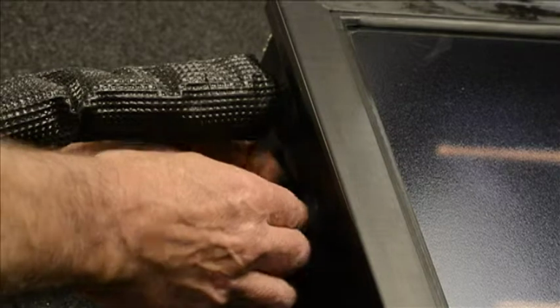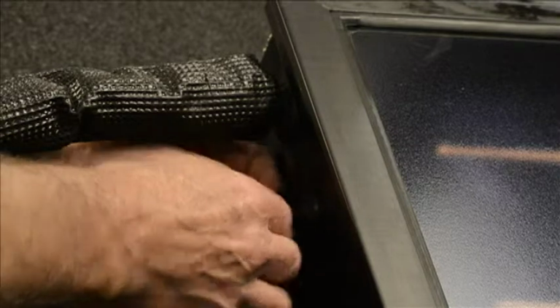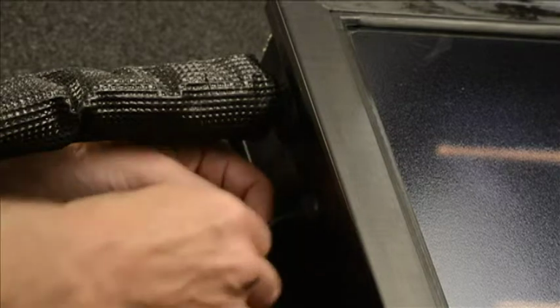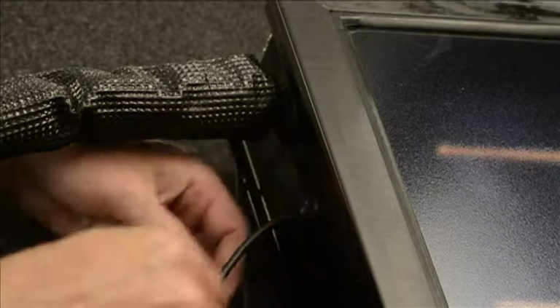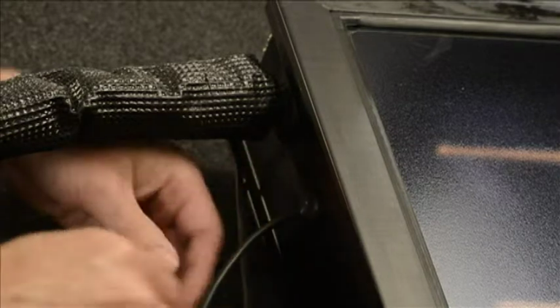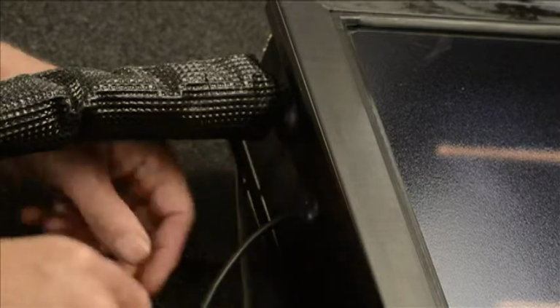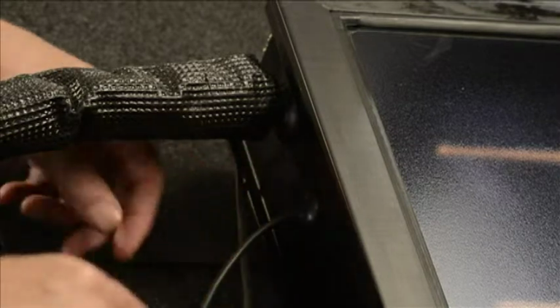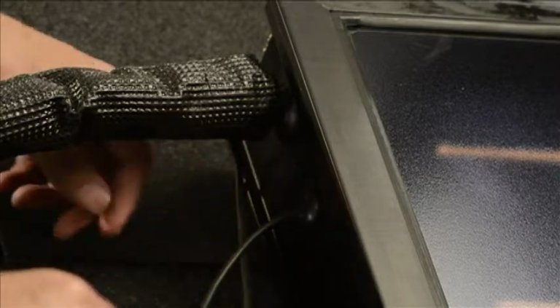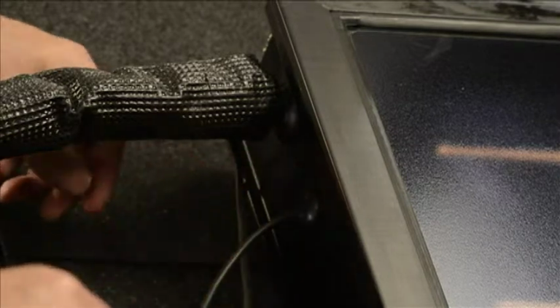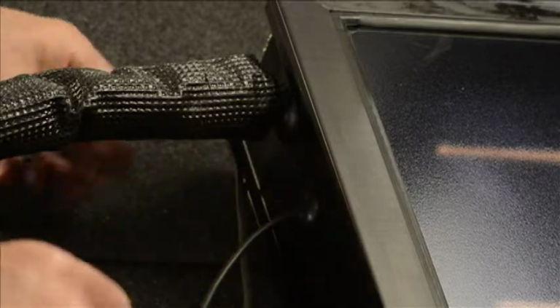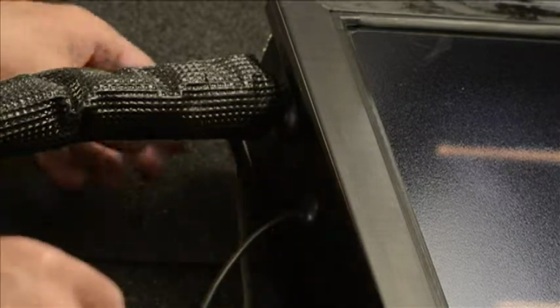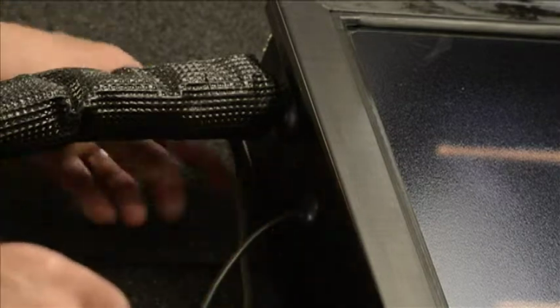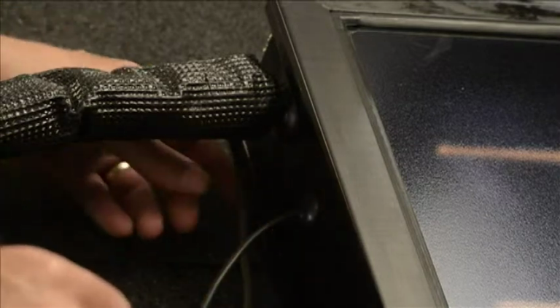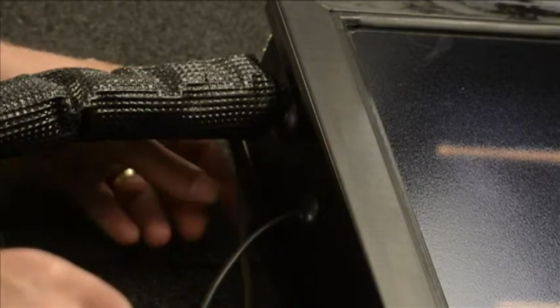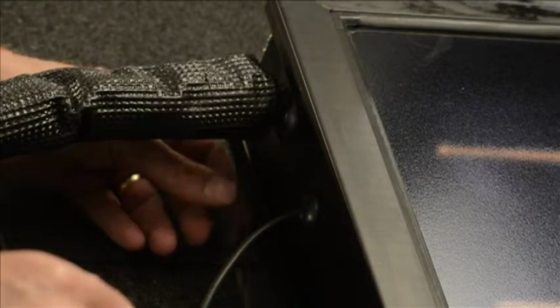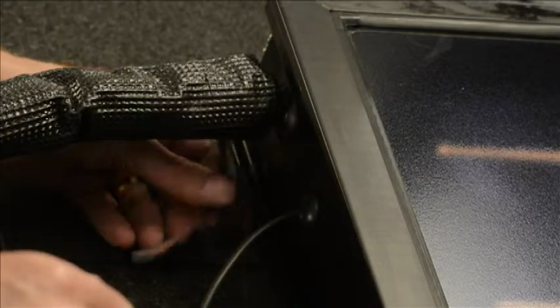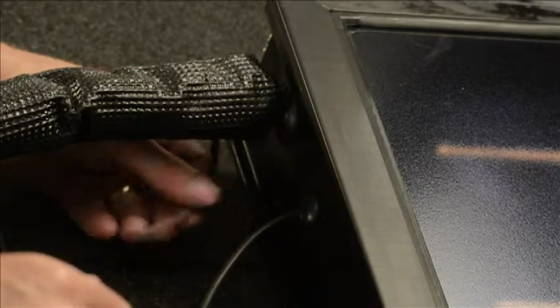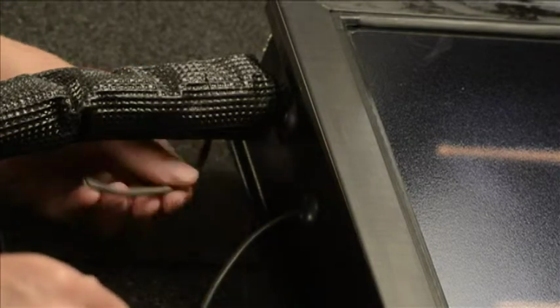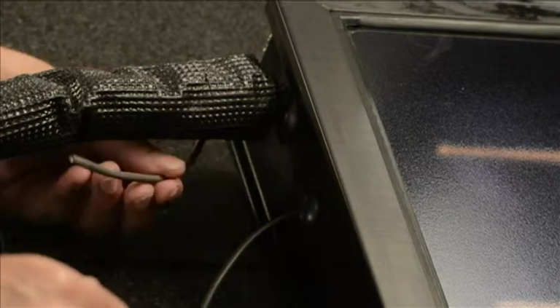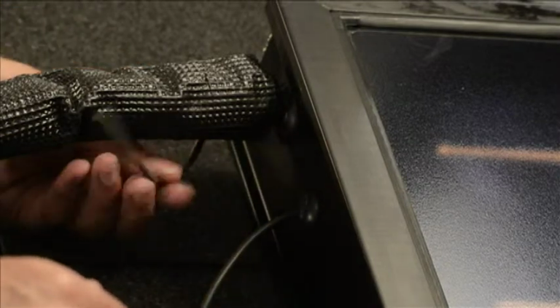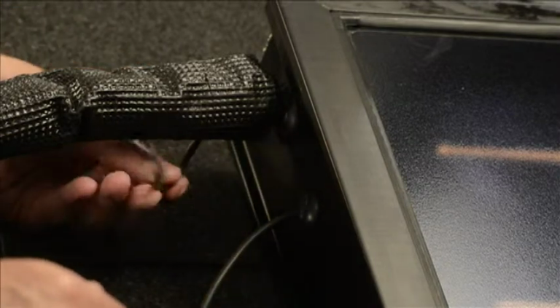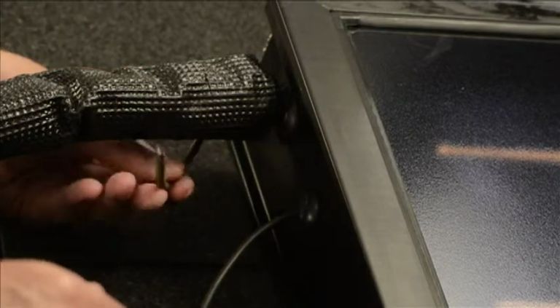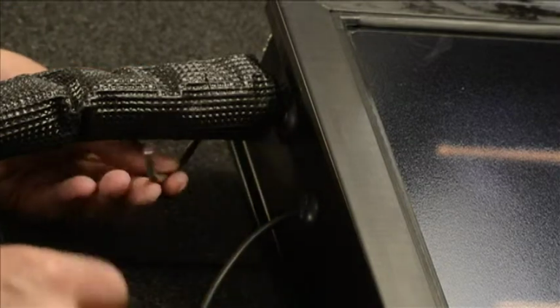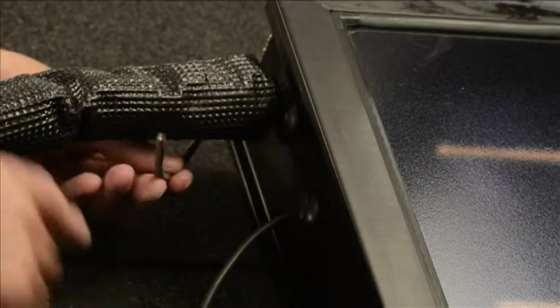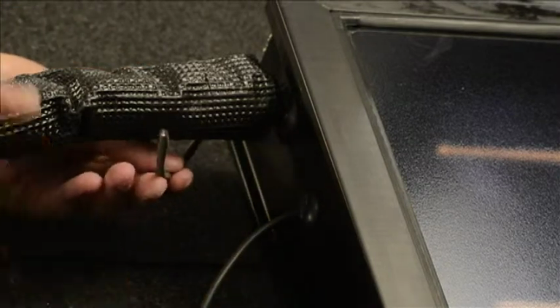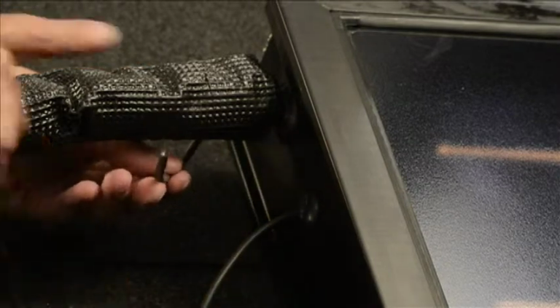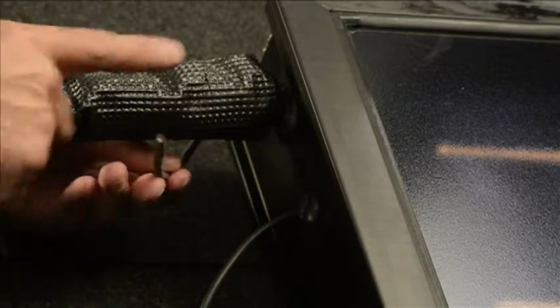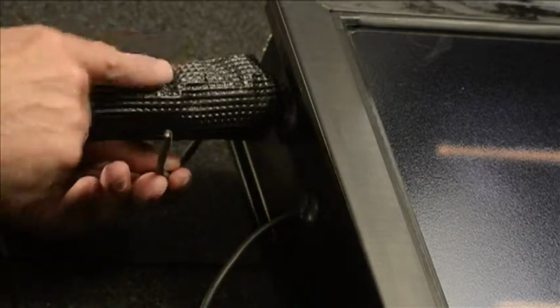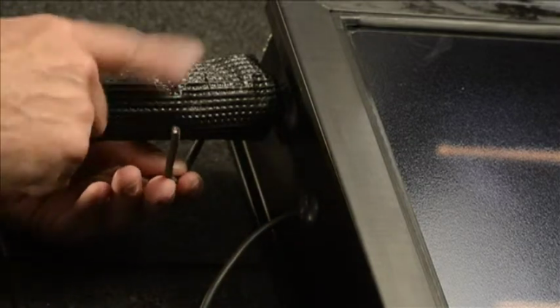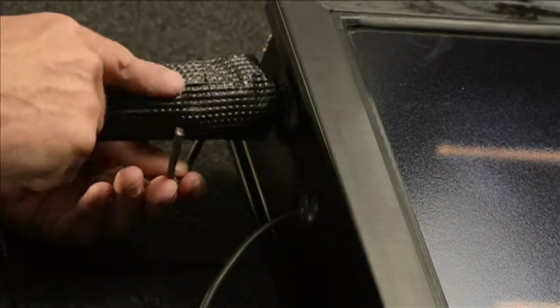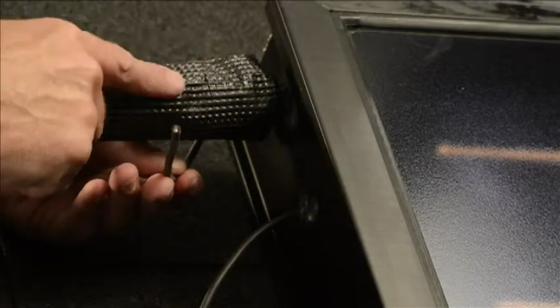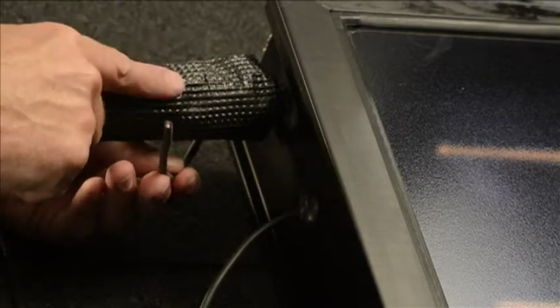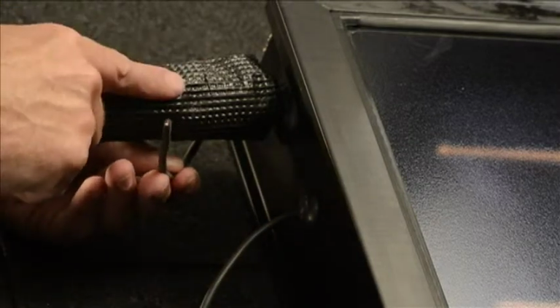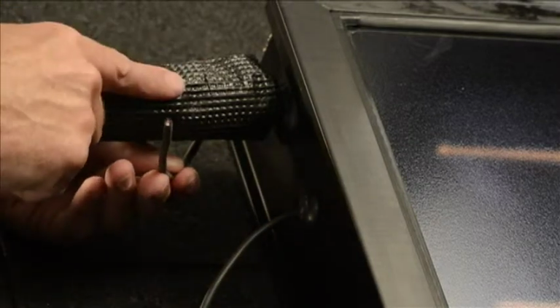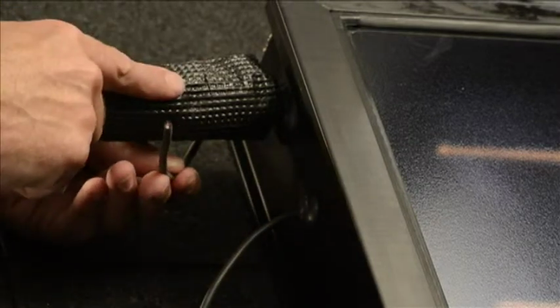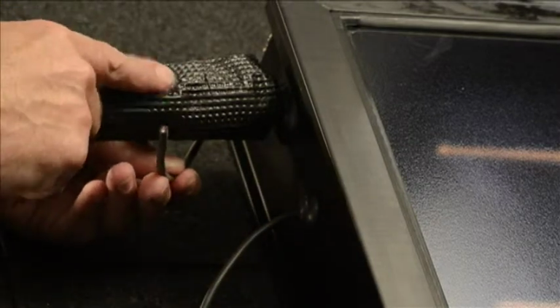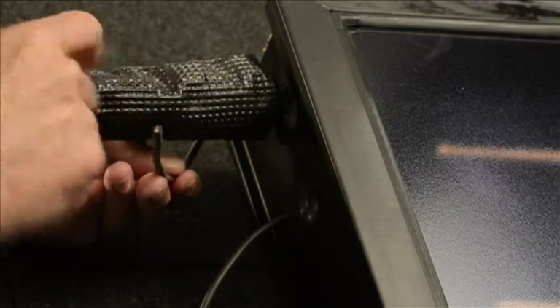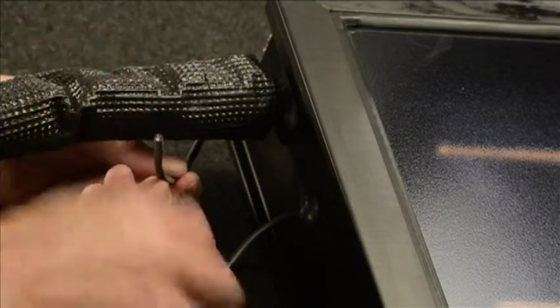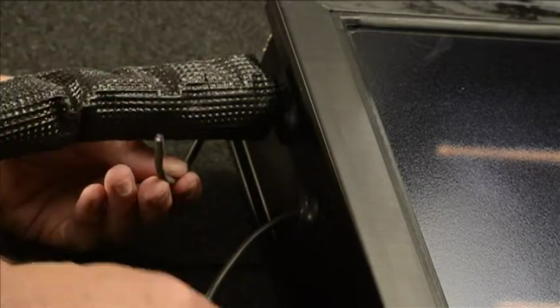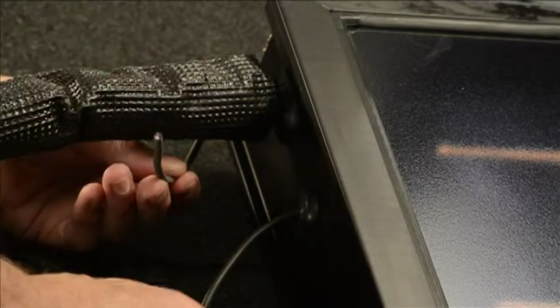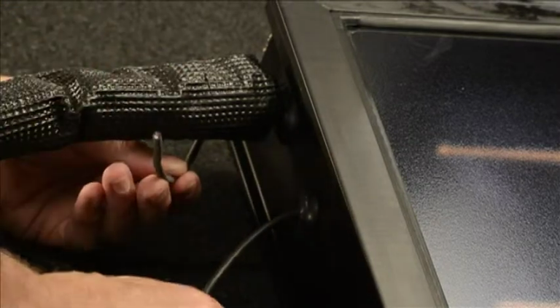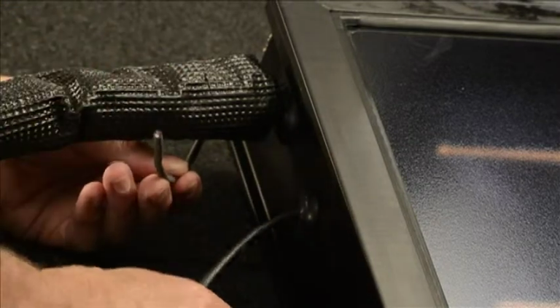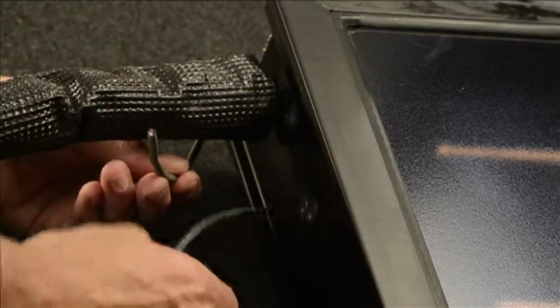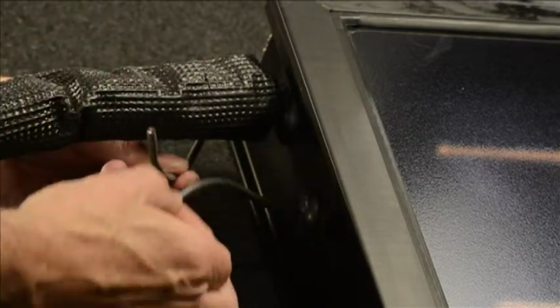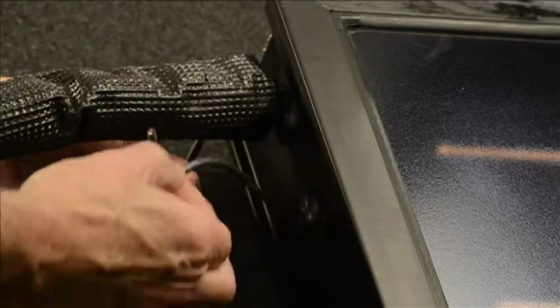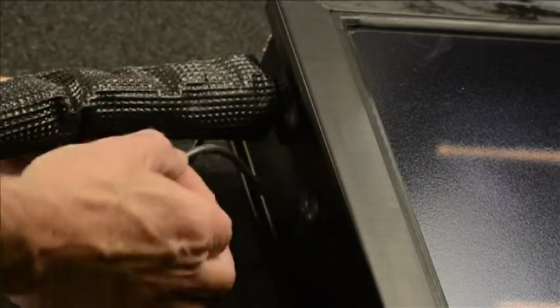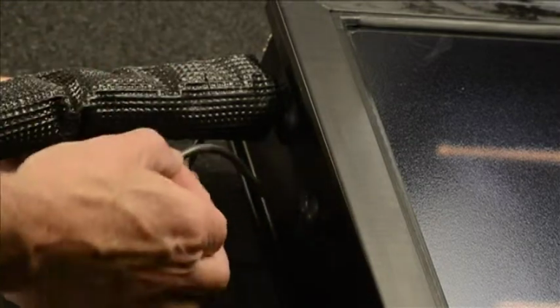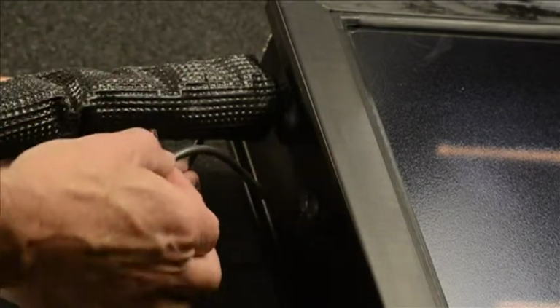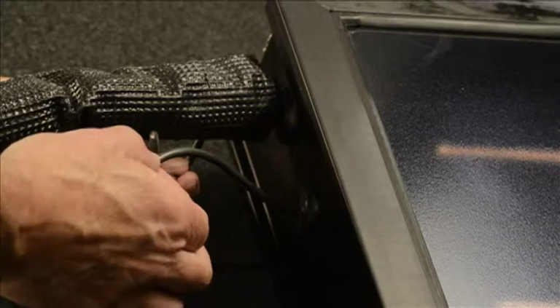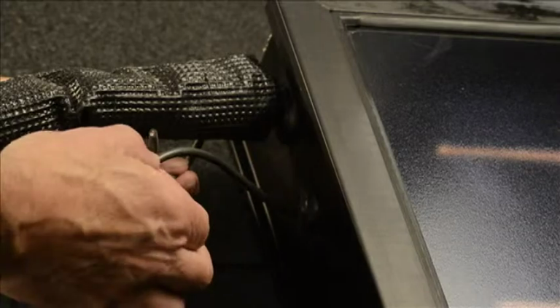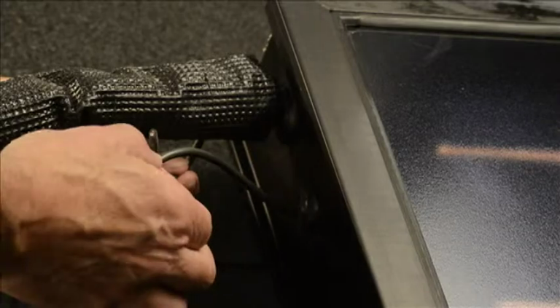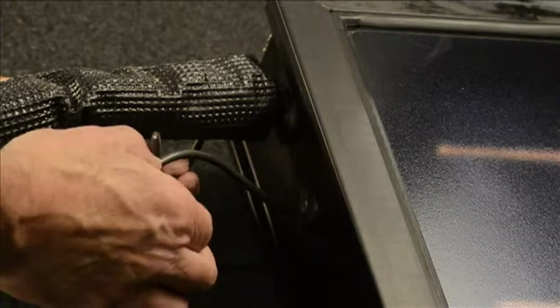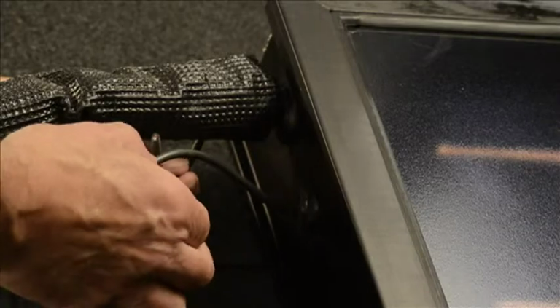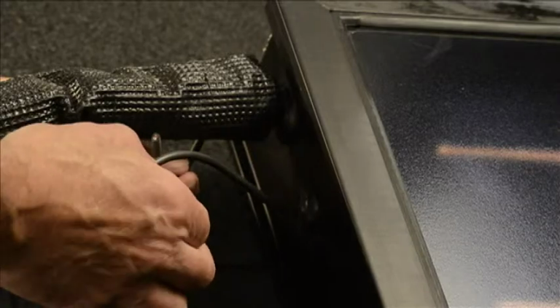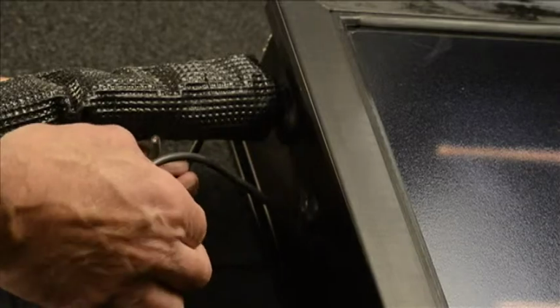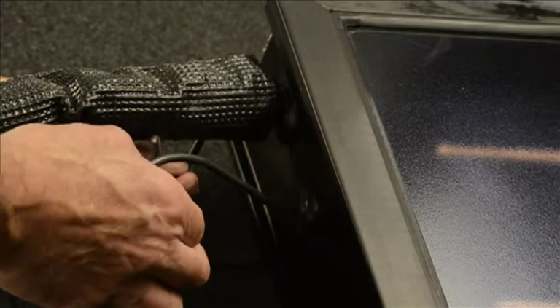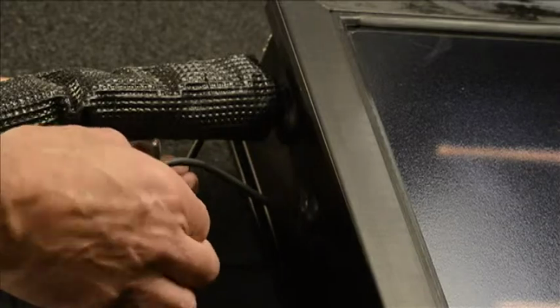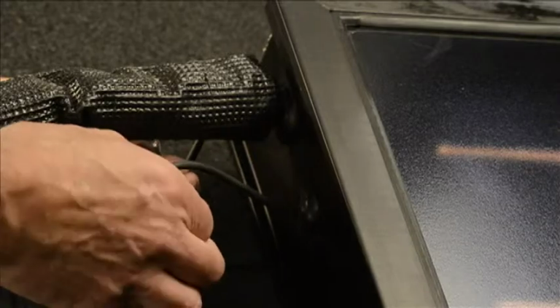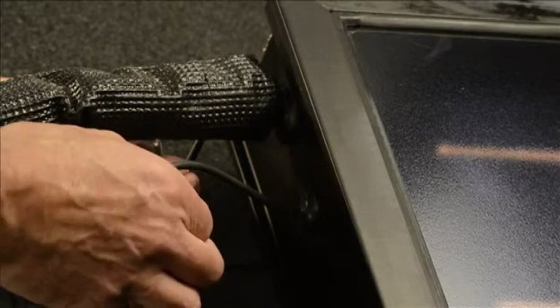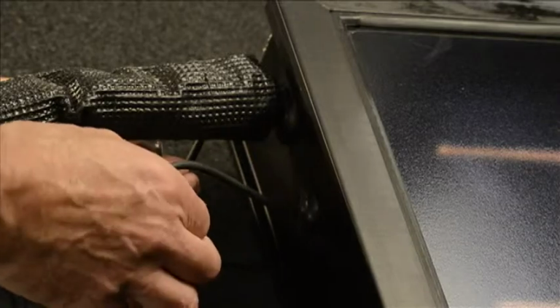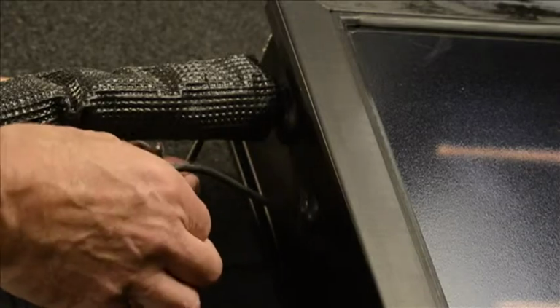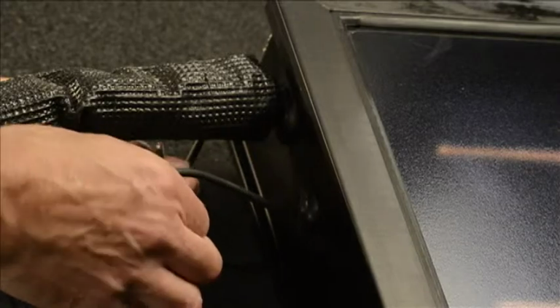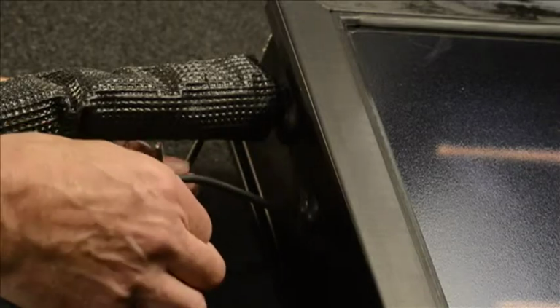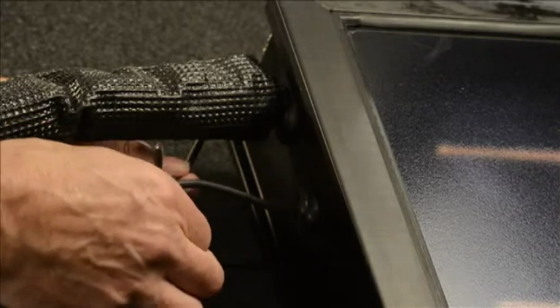The last thing we have to do is take the sensor wire in this side of the line set and connect it to the sensor, and we're done on the roof.